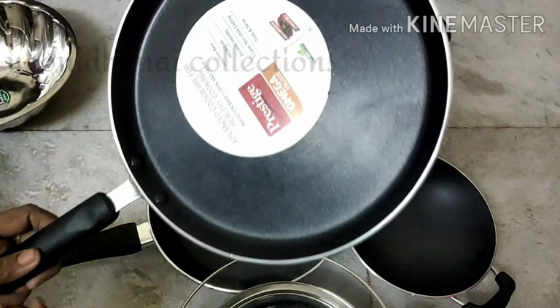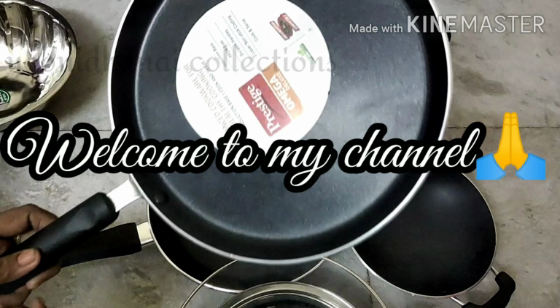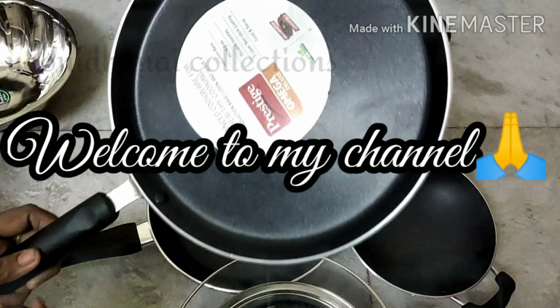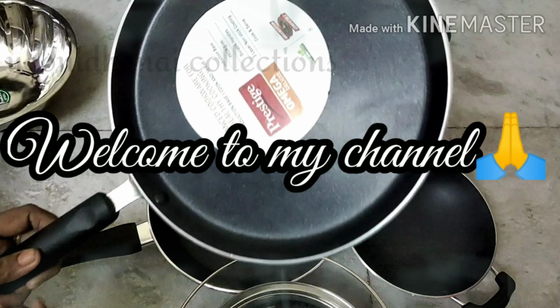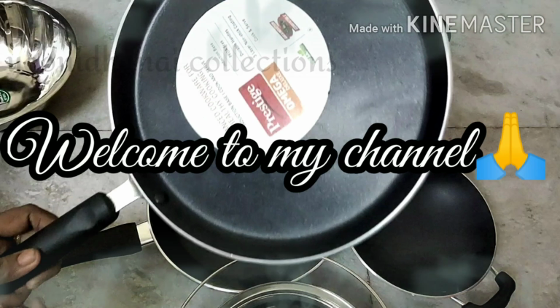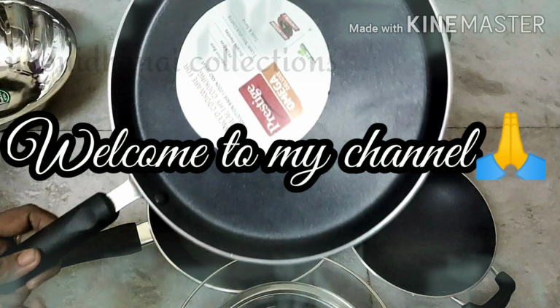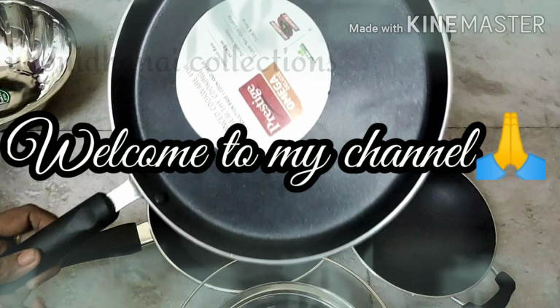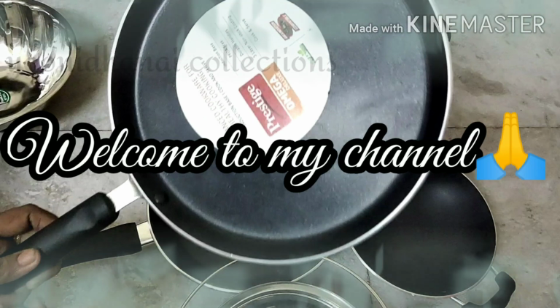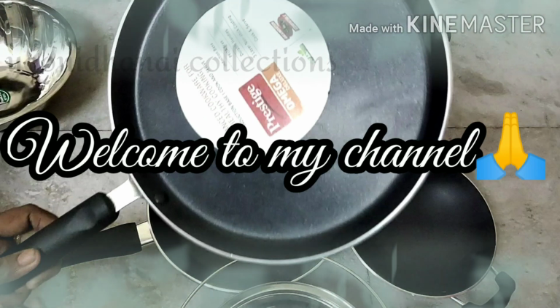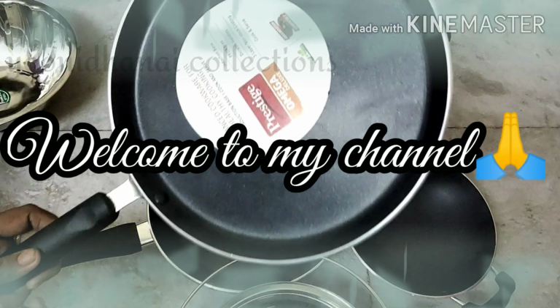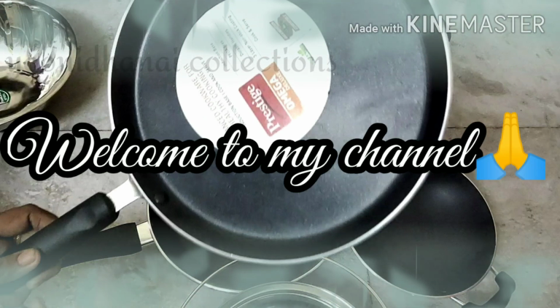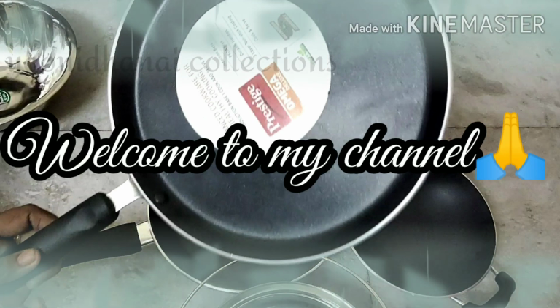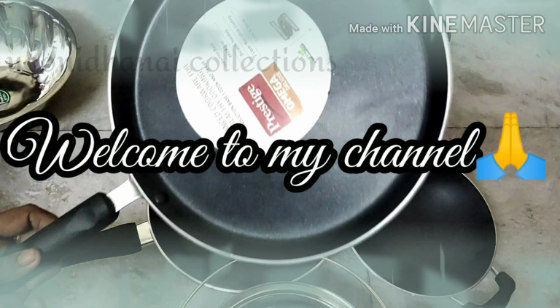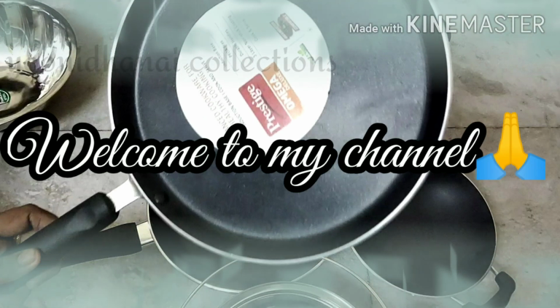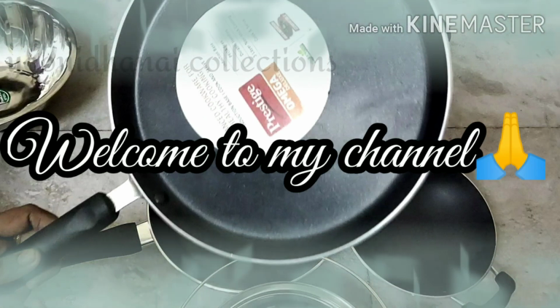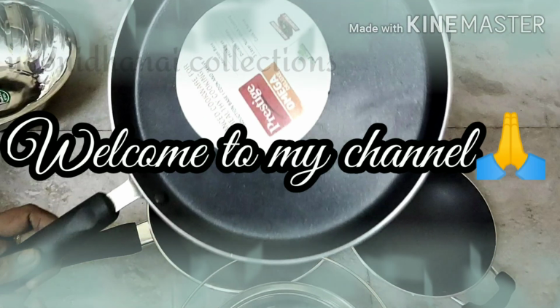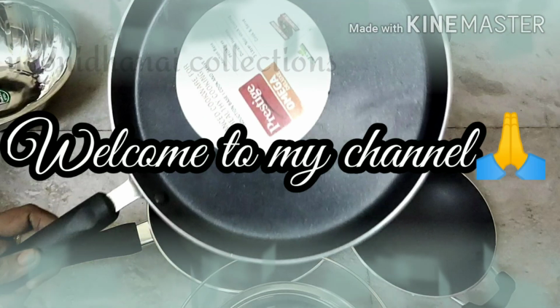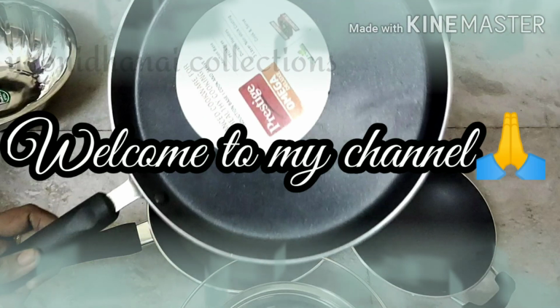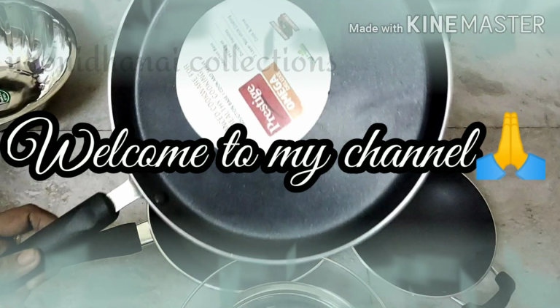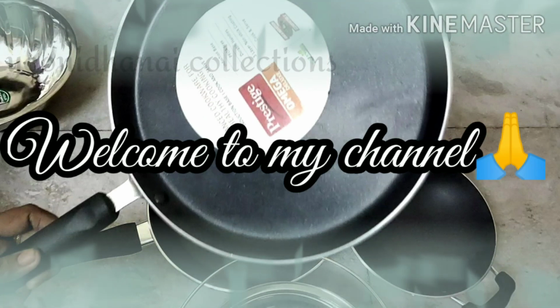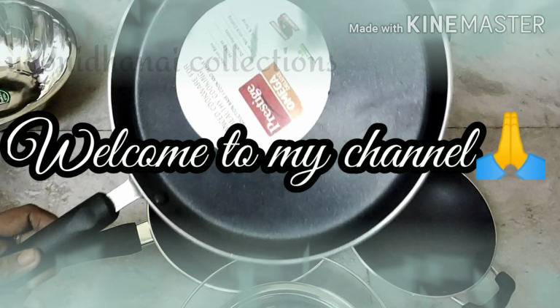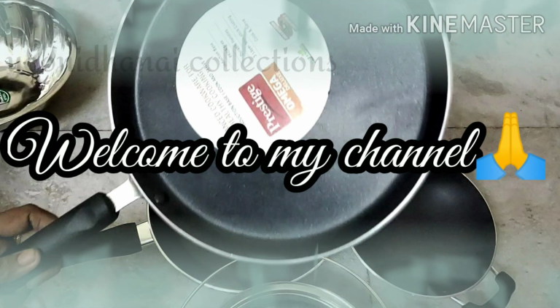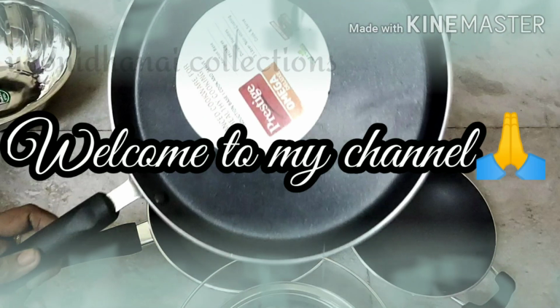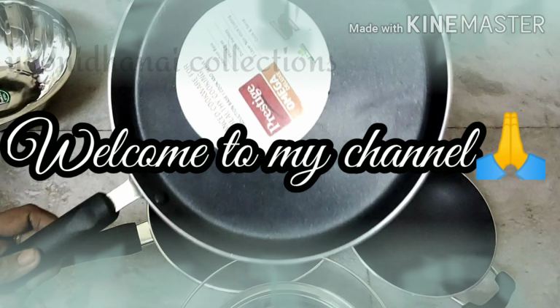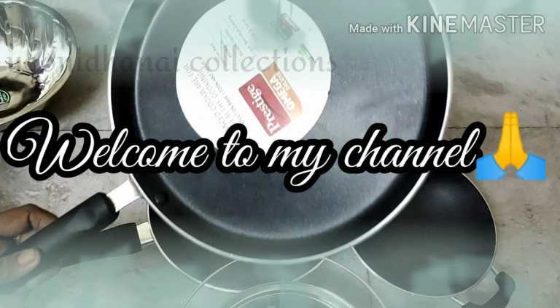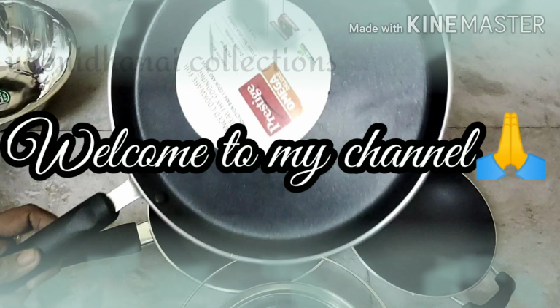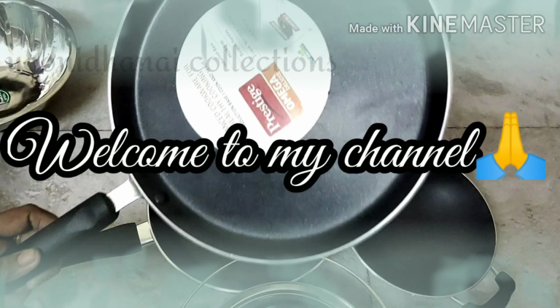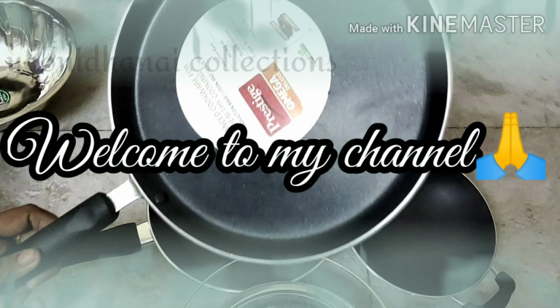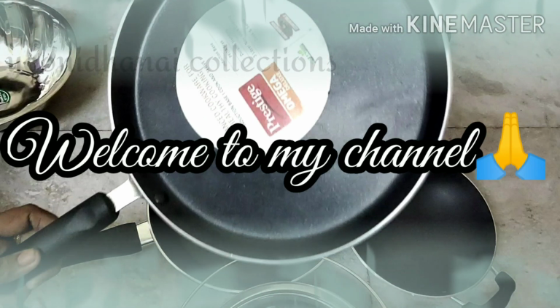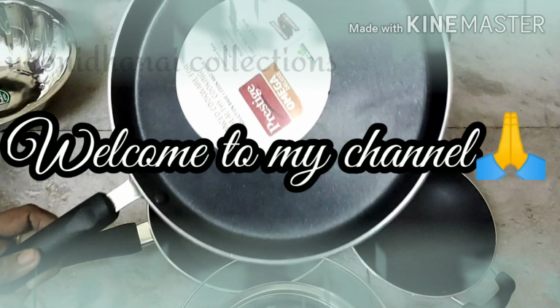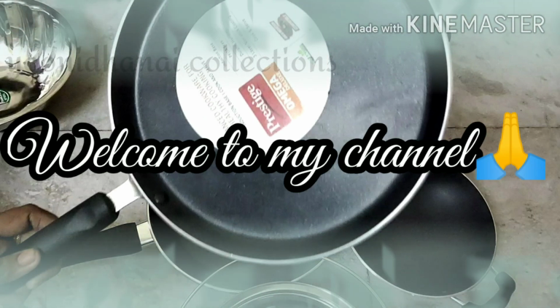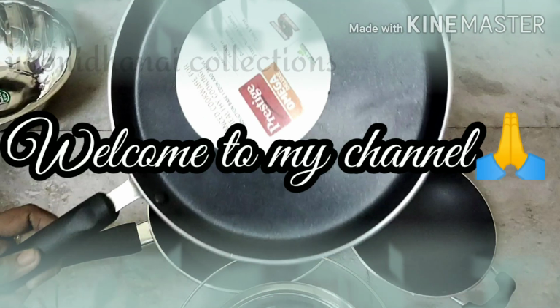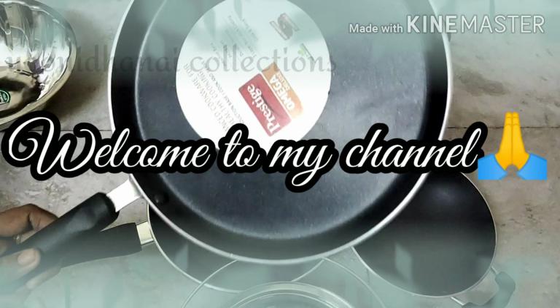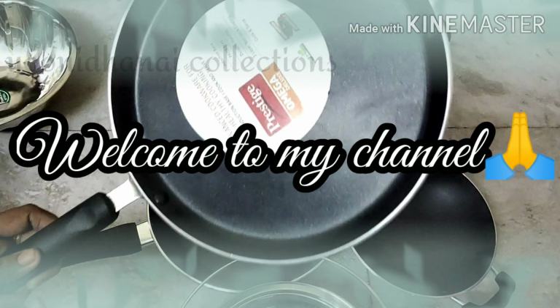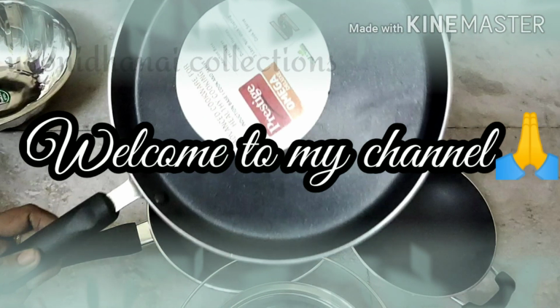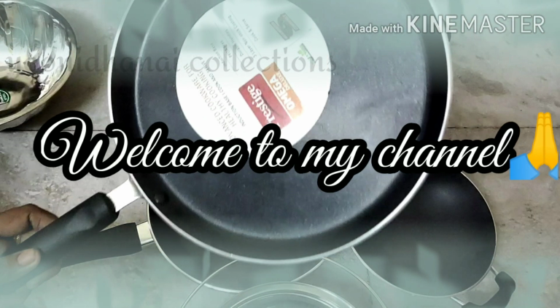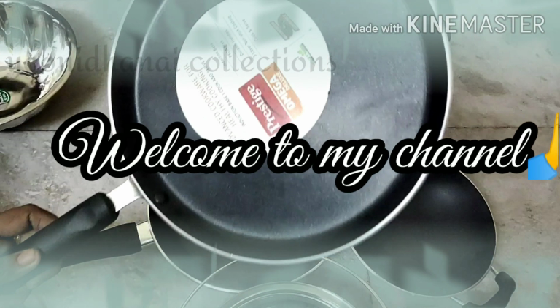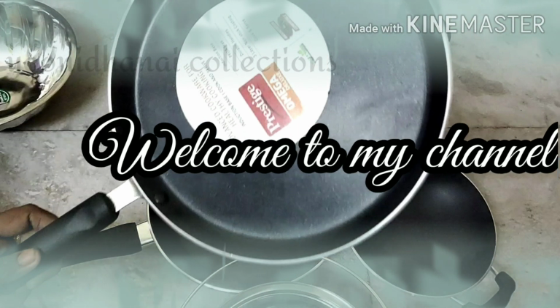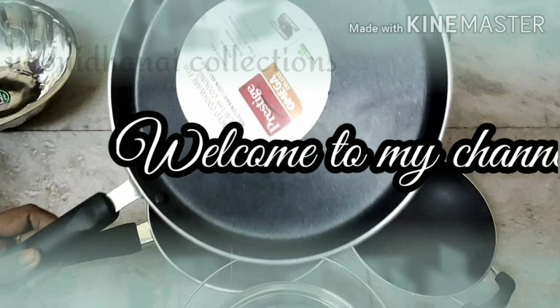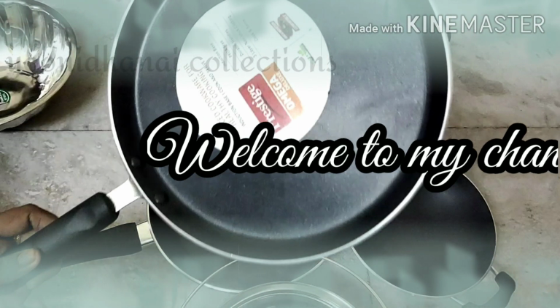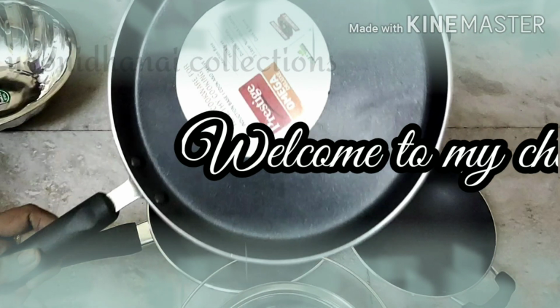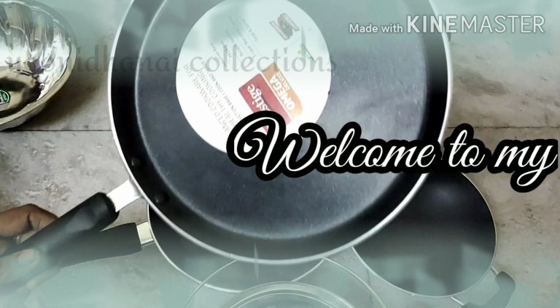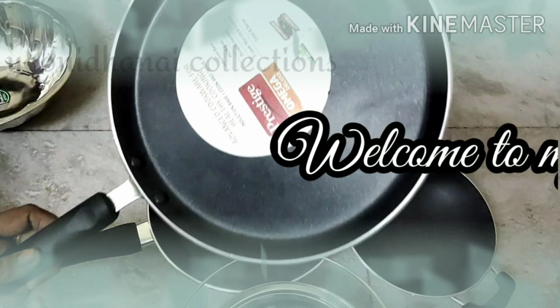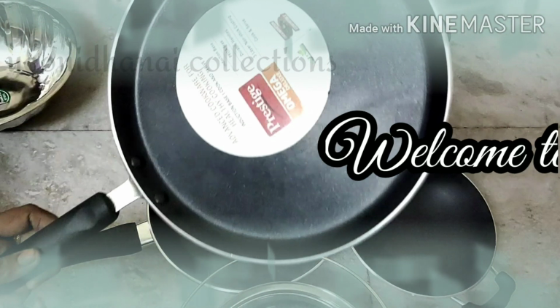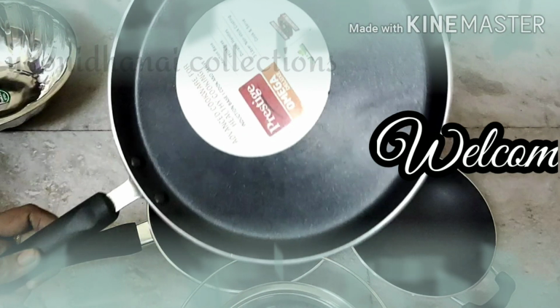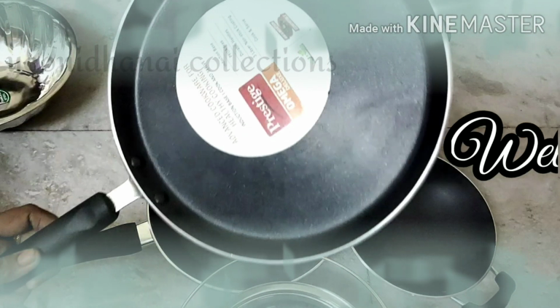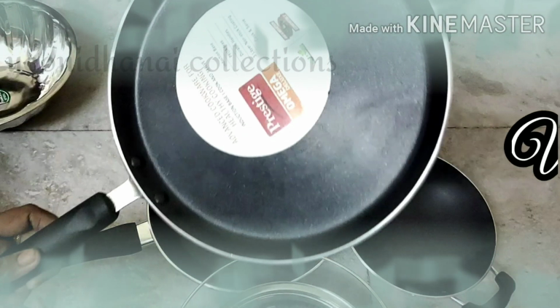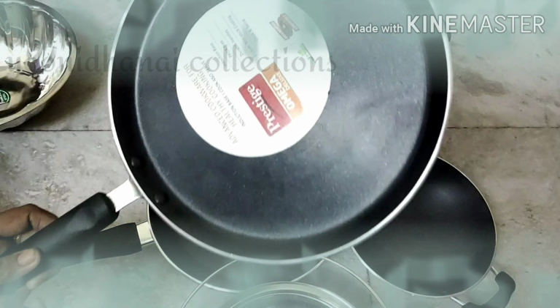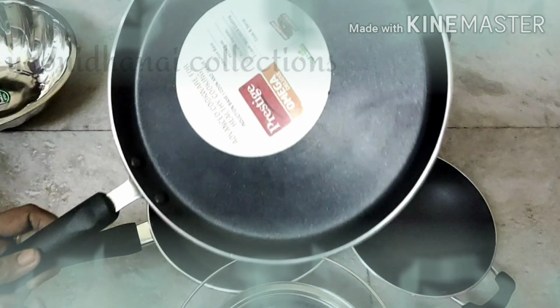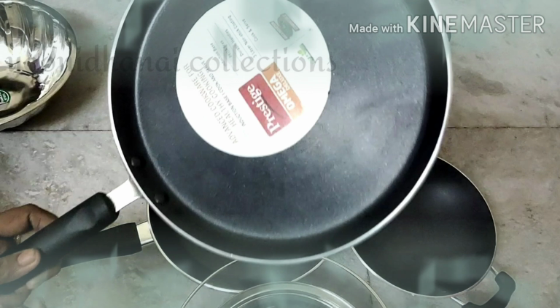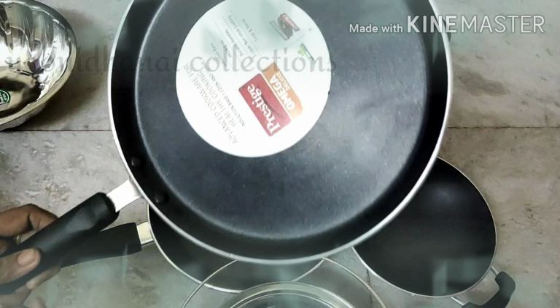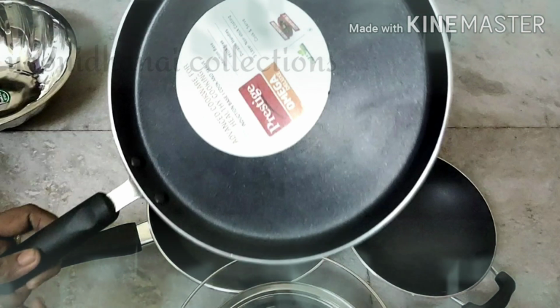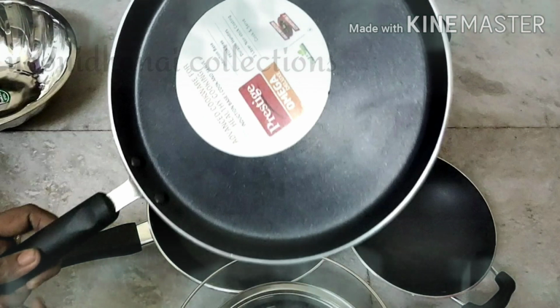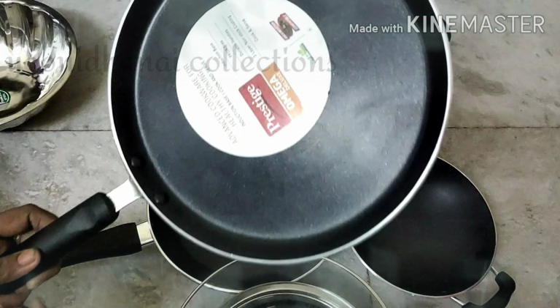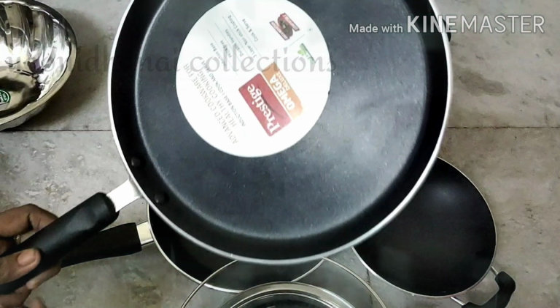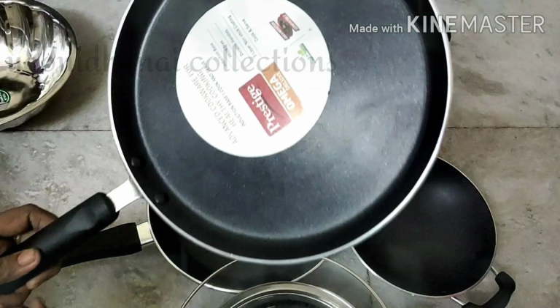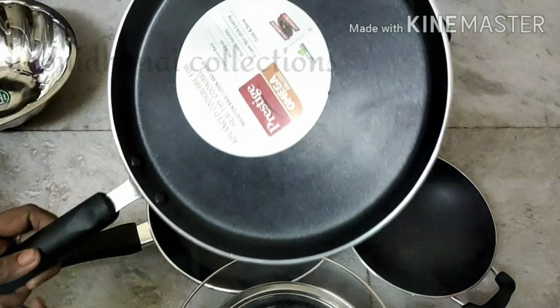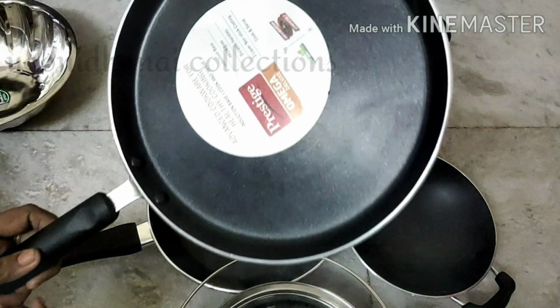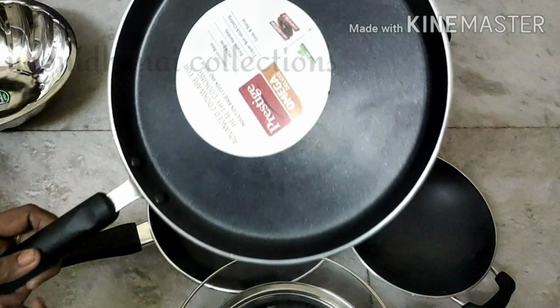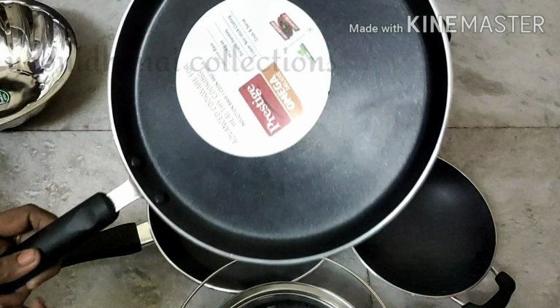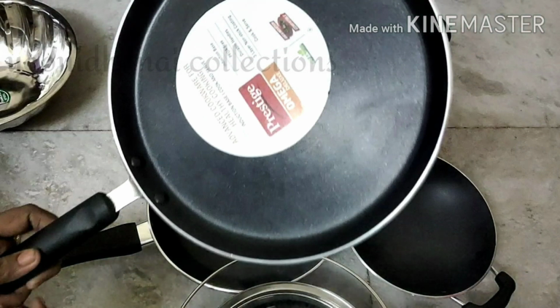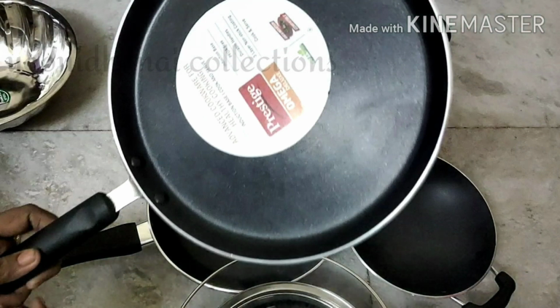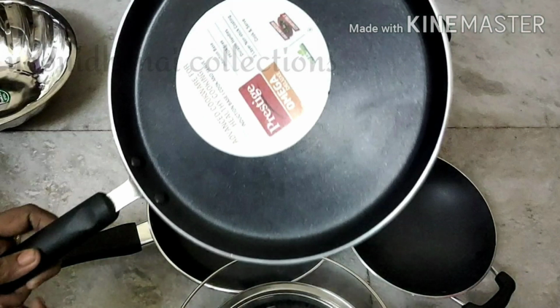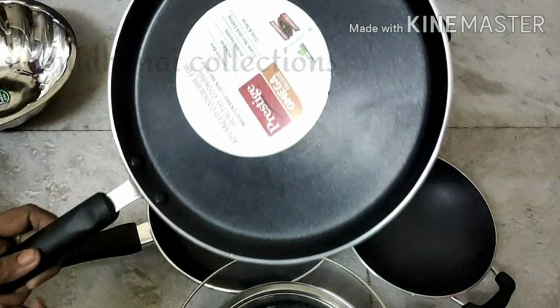Hi friends! Welcome back to my channel Unithani Collection. How are you? I'm going to show you a video on this channel.